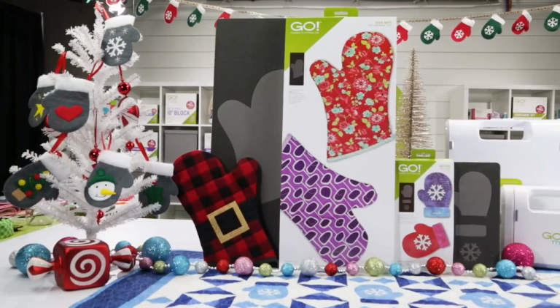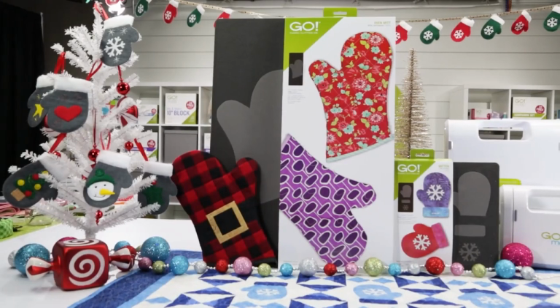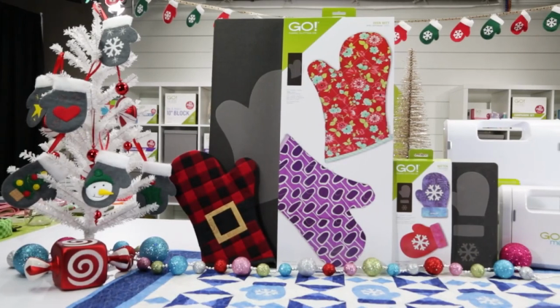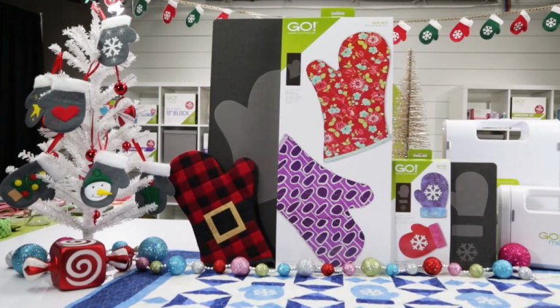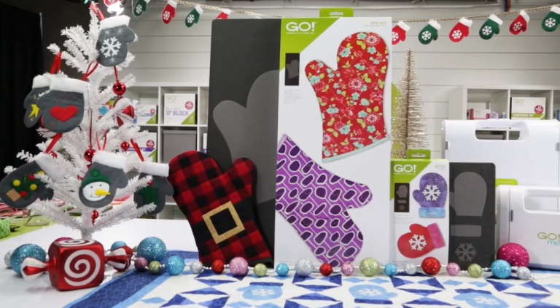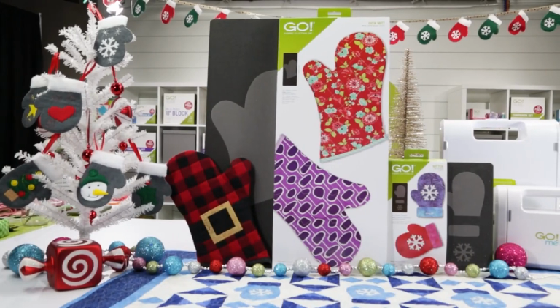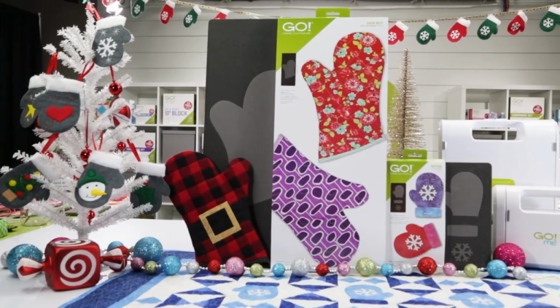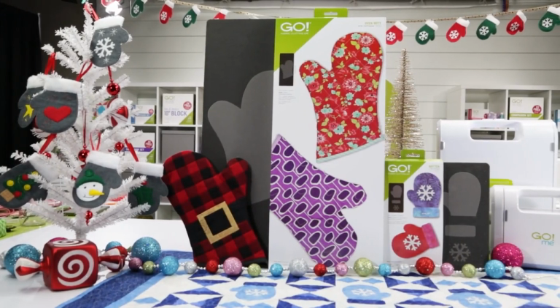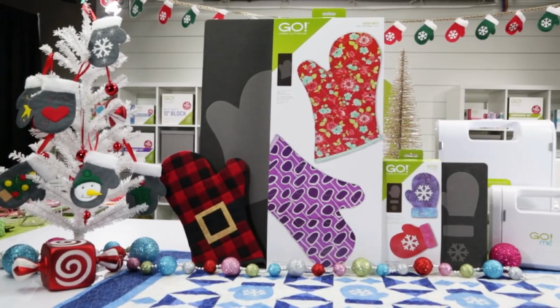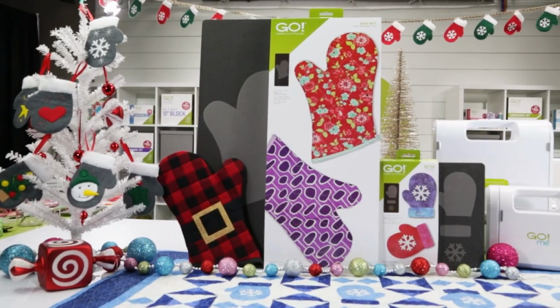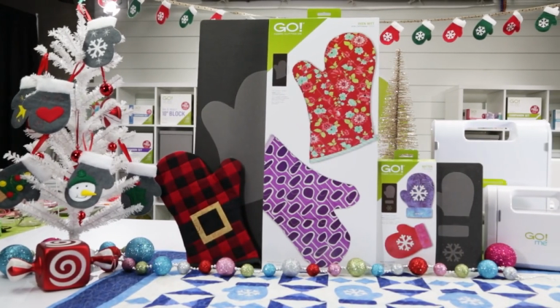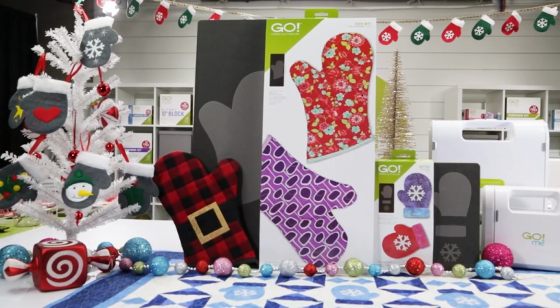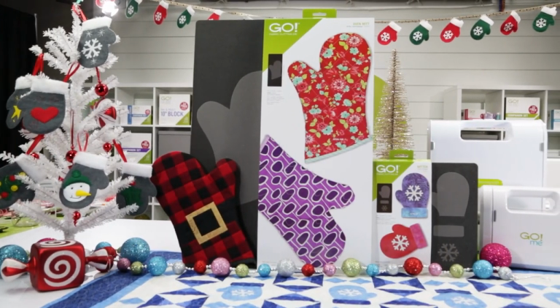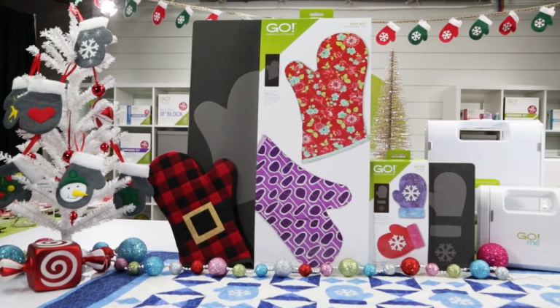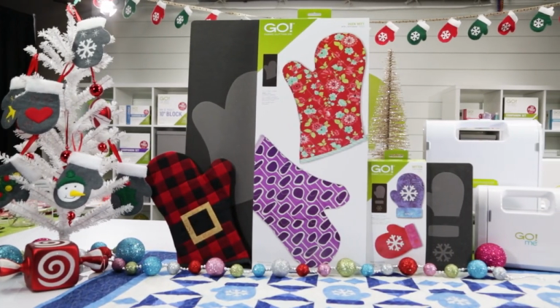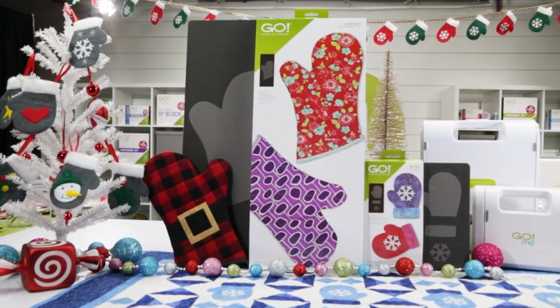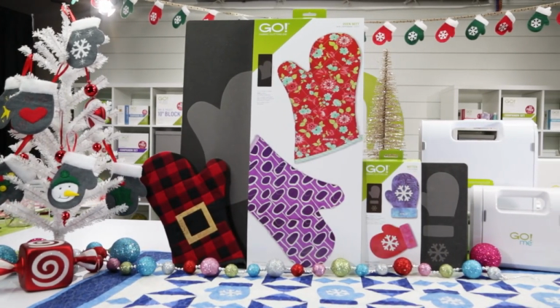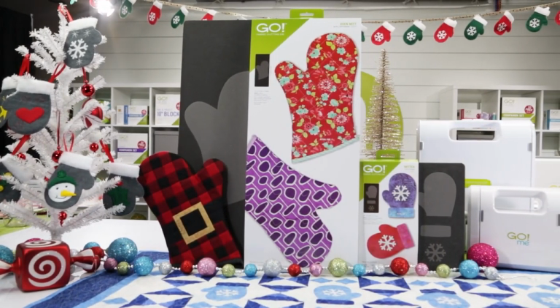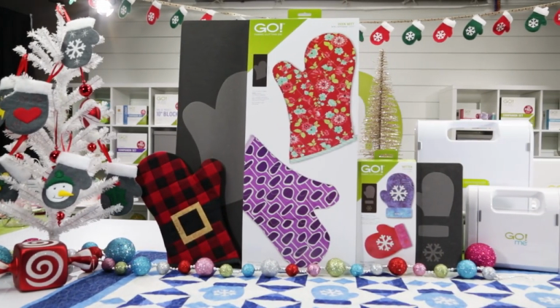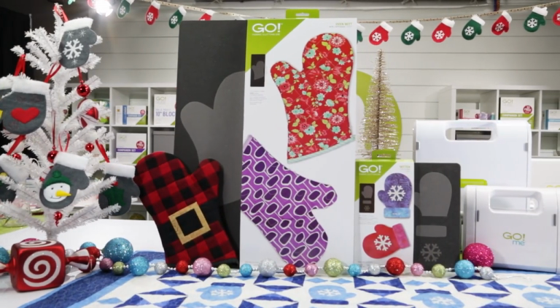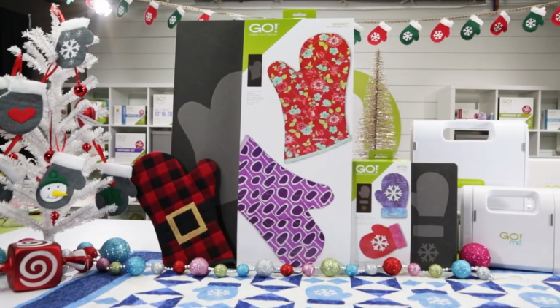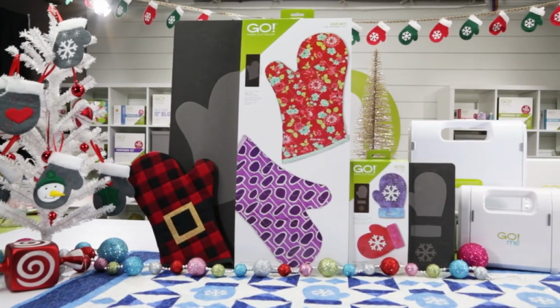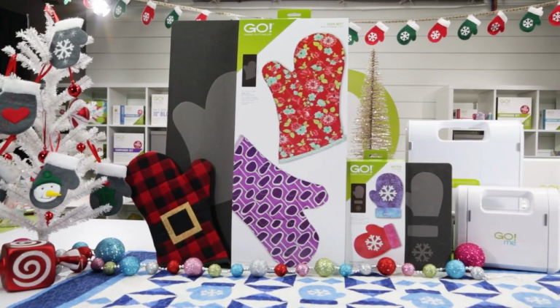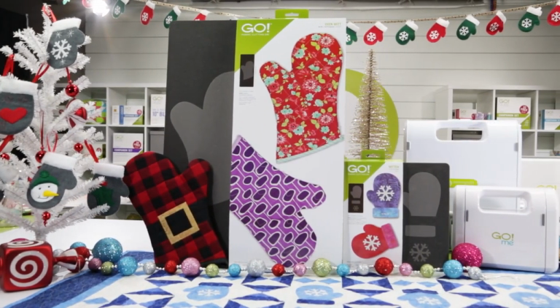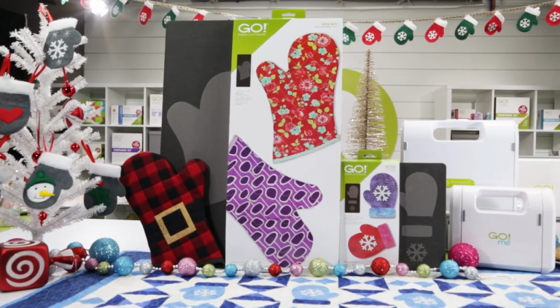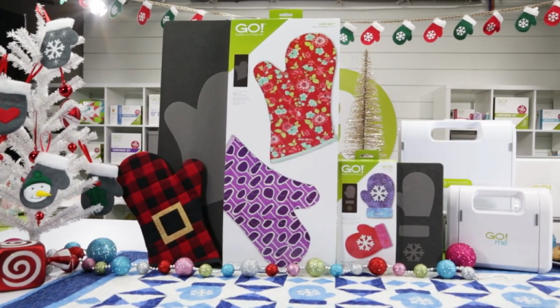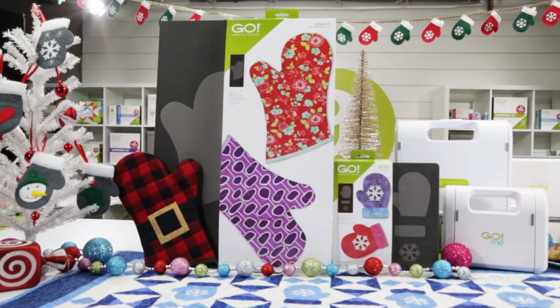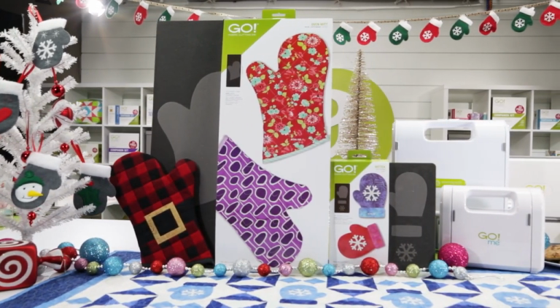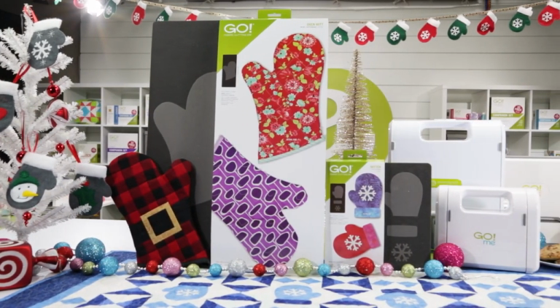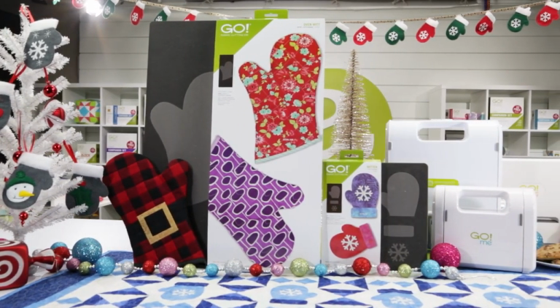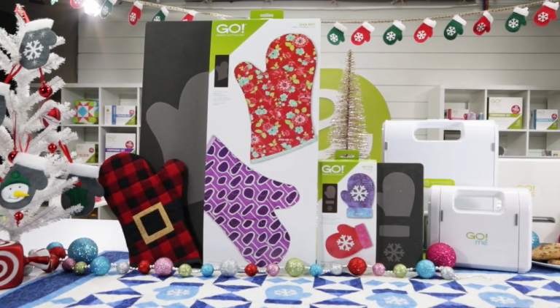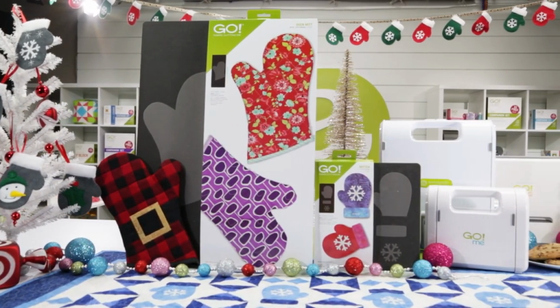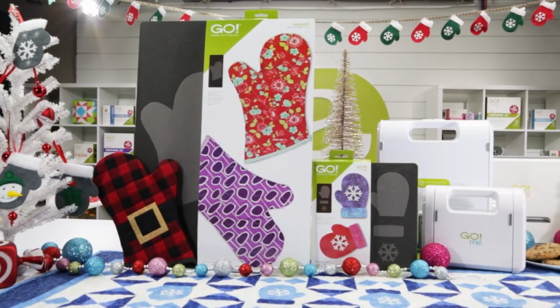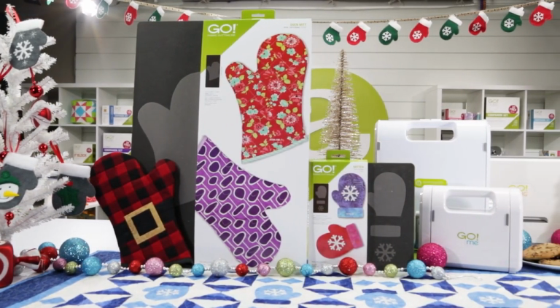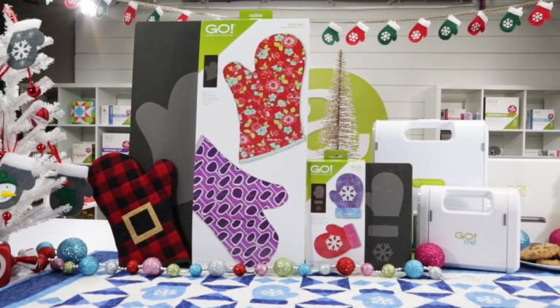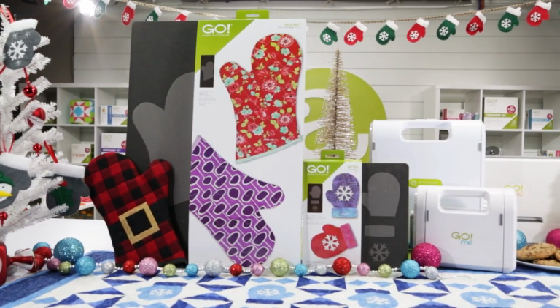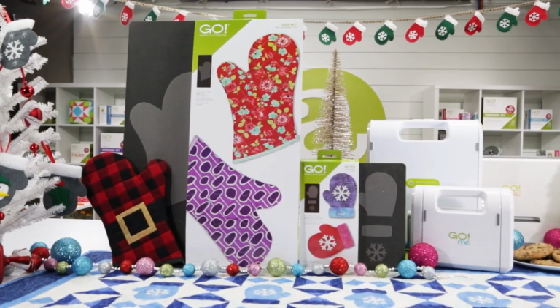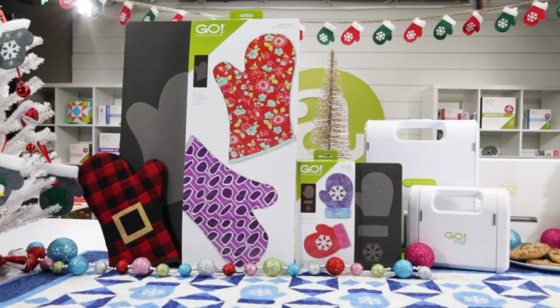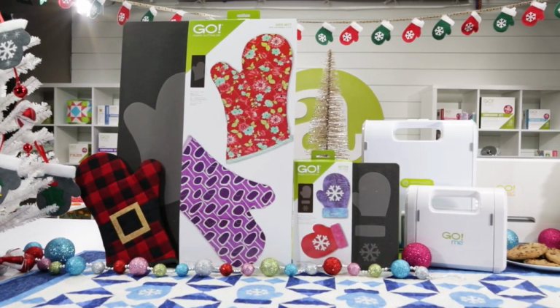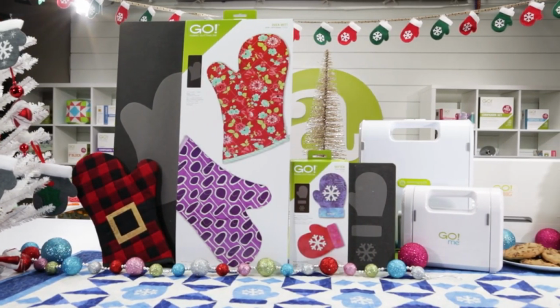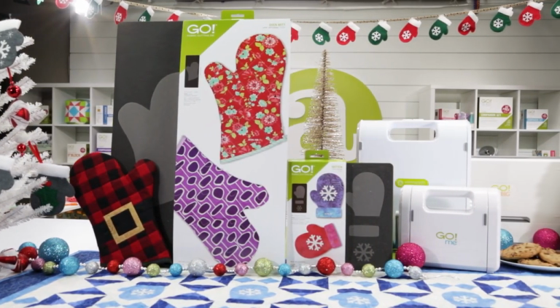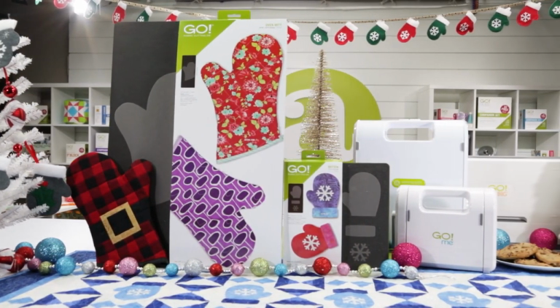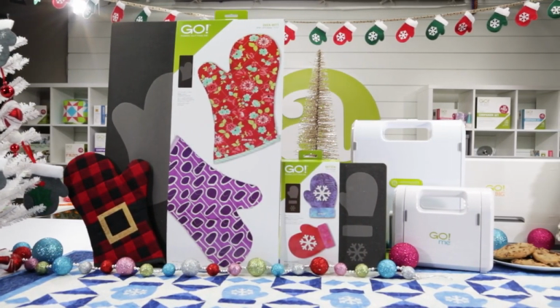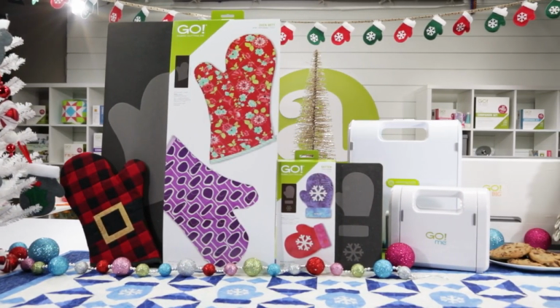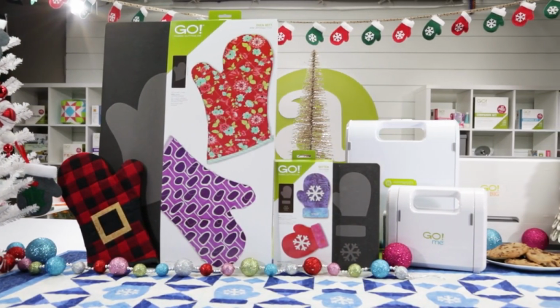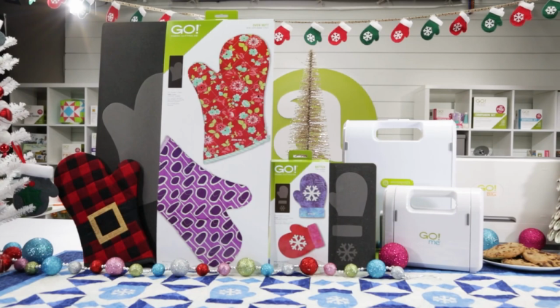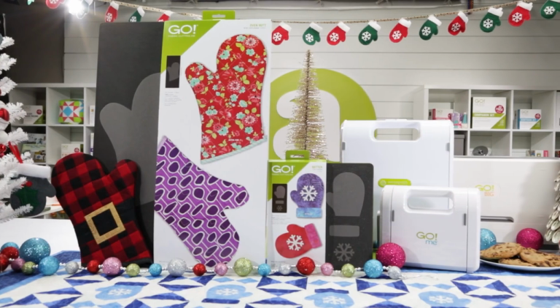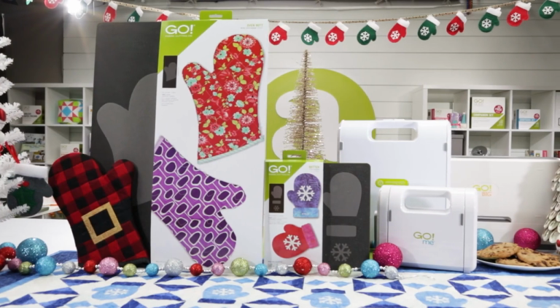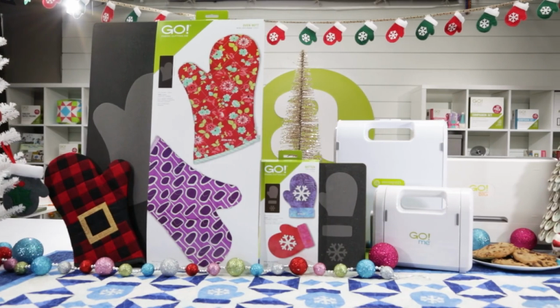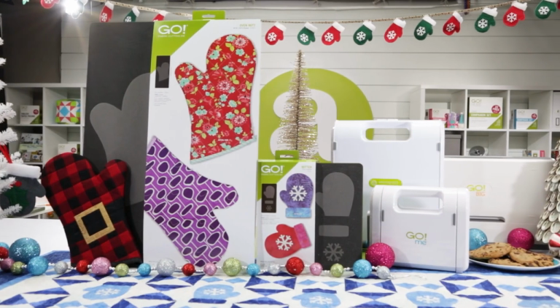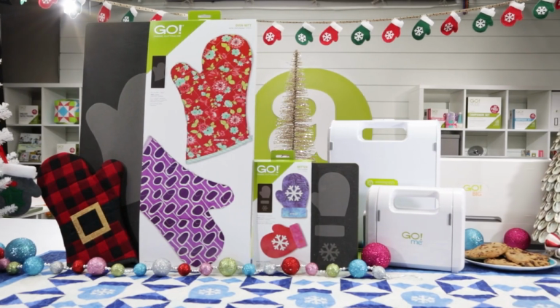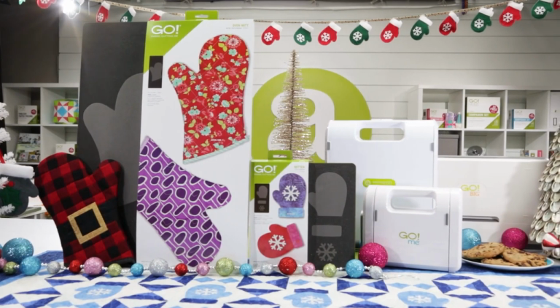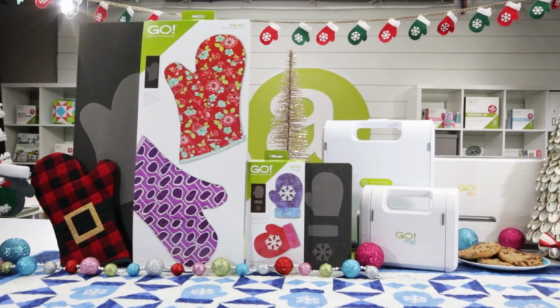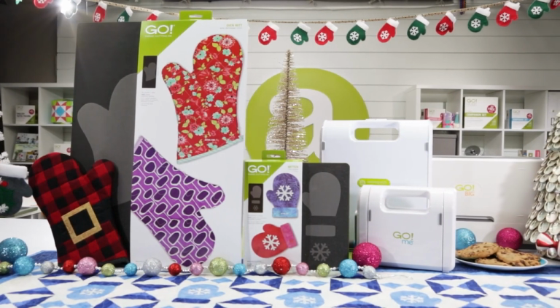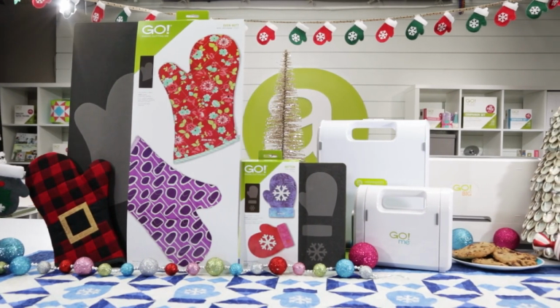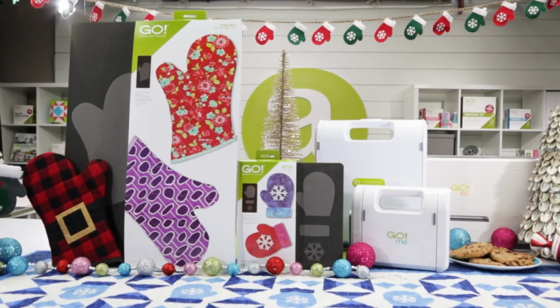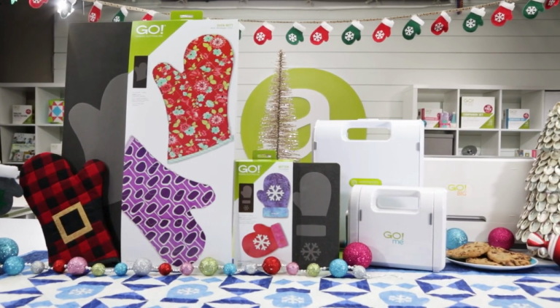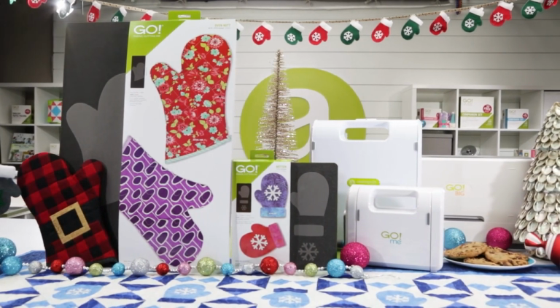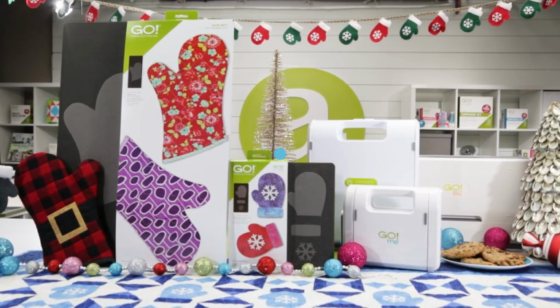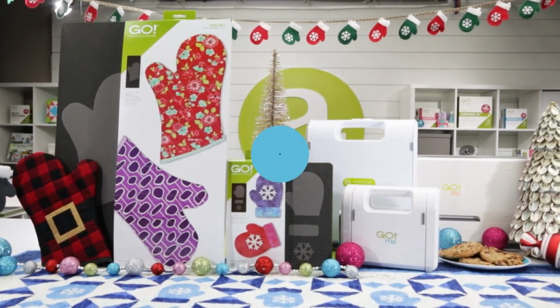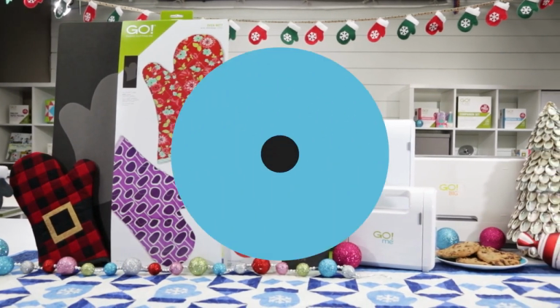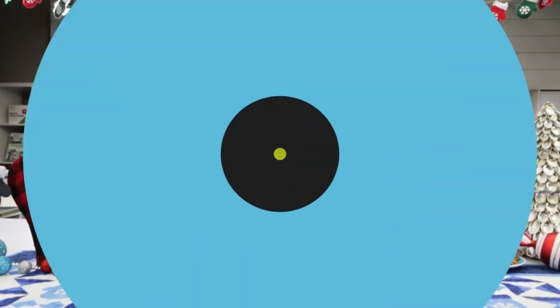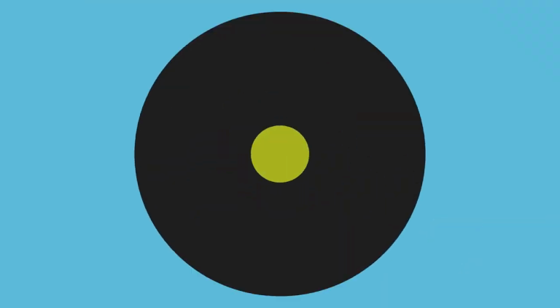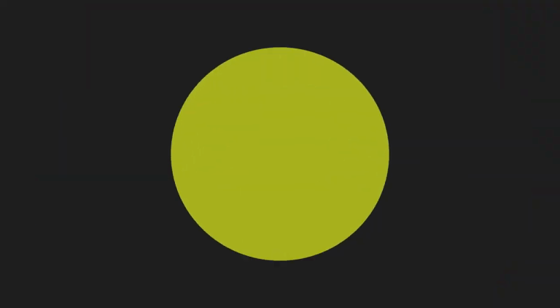Celebrate the season with warmth and love. Because at AccuQuilt, we help you cut time so you can quilt more.